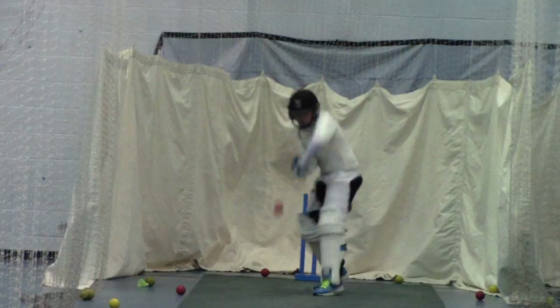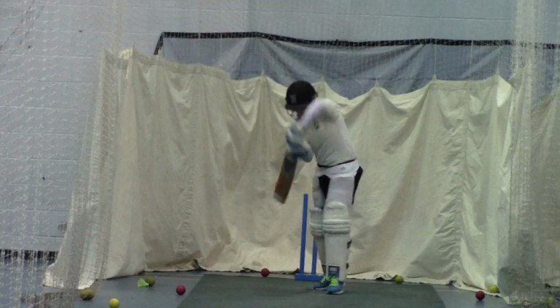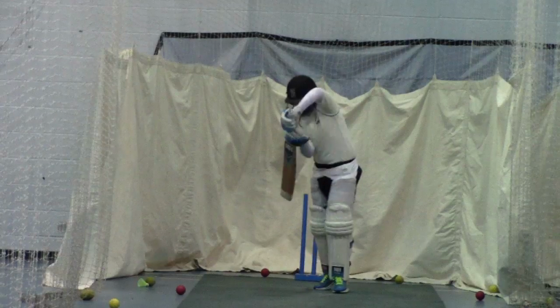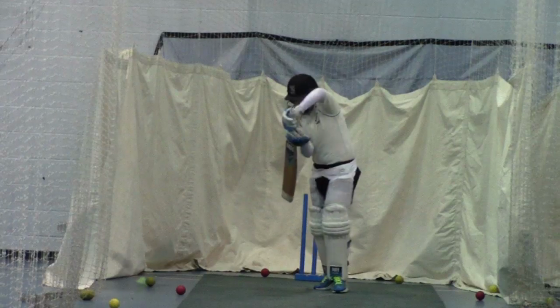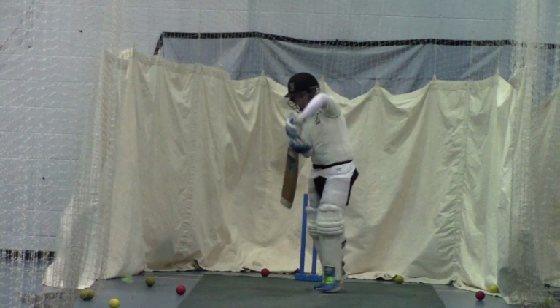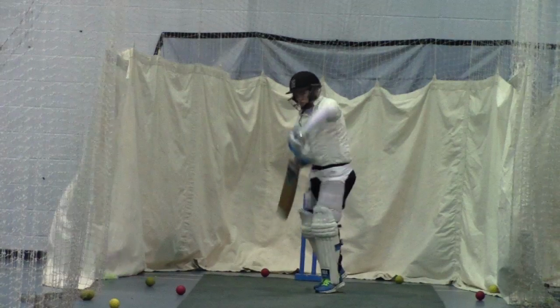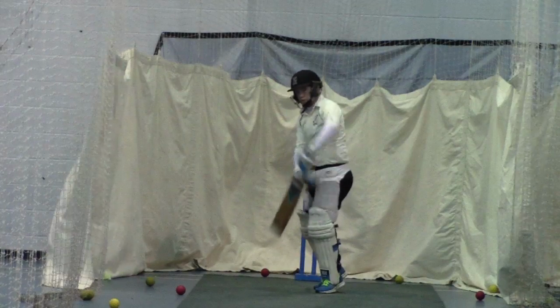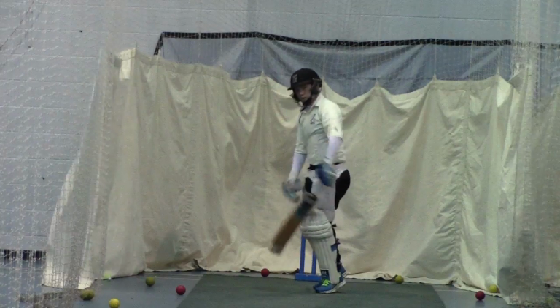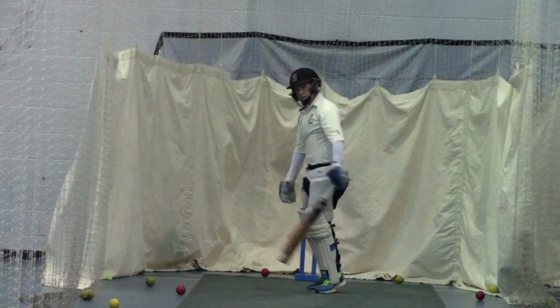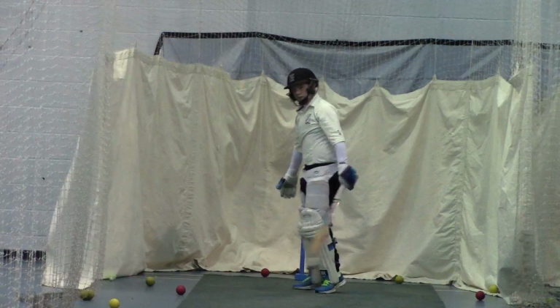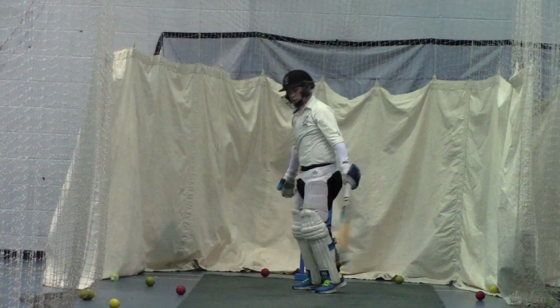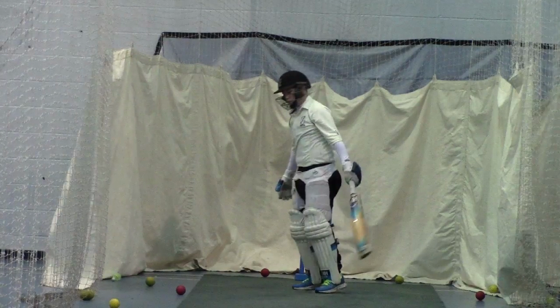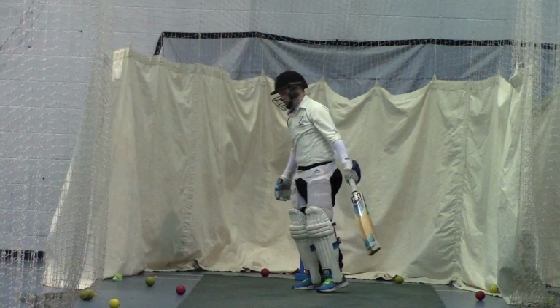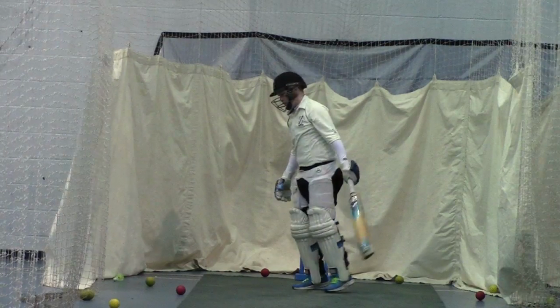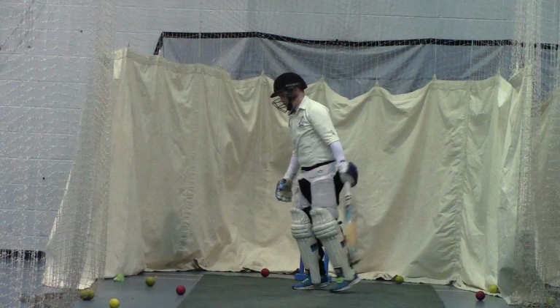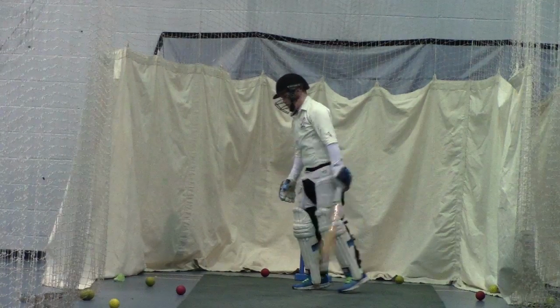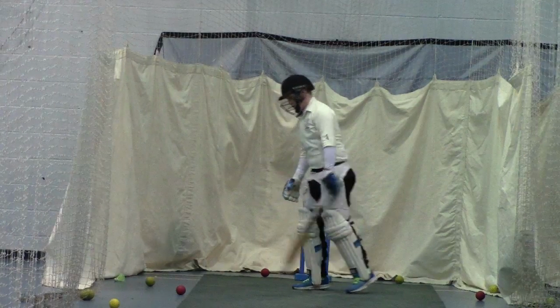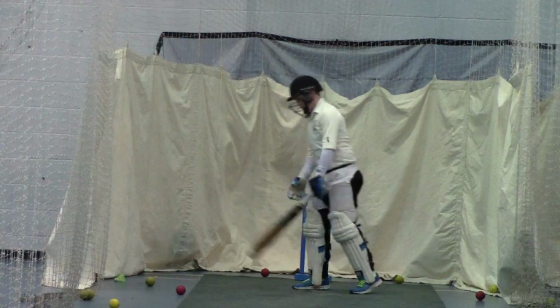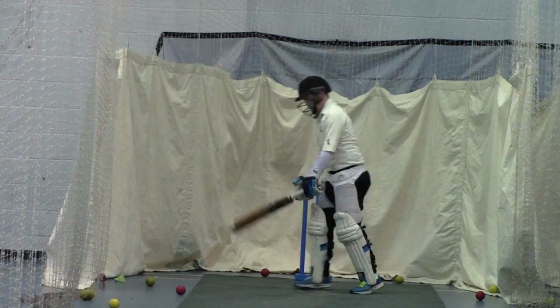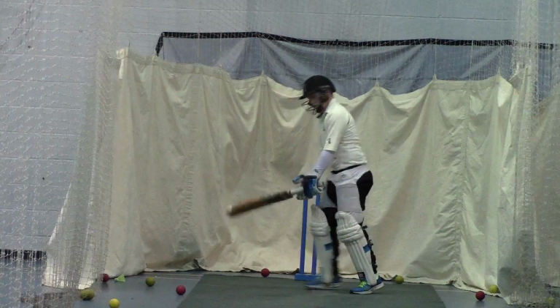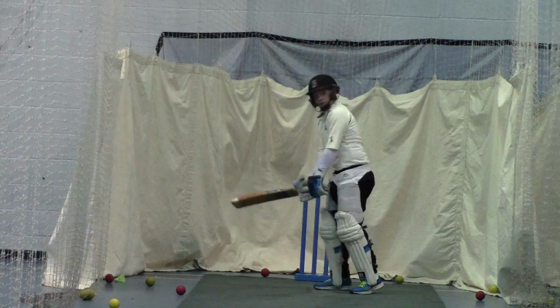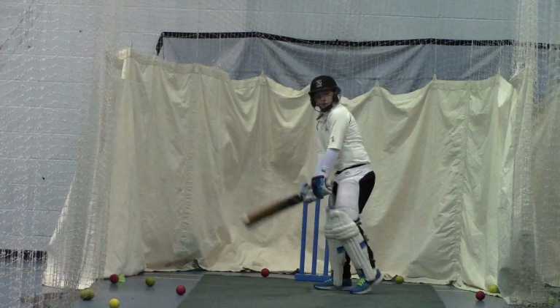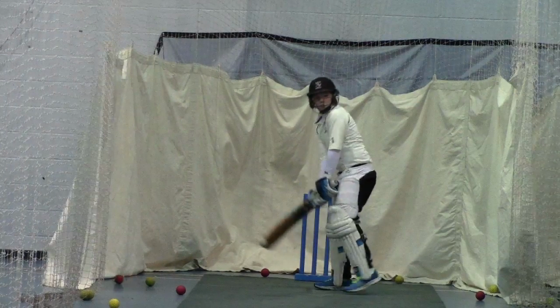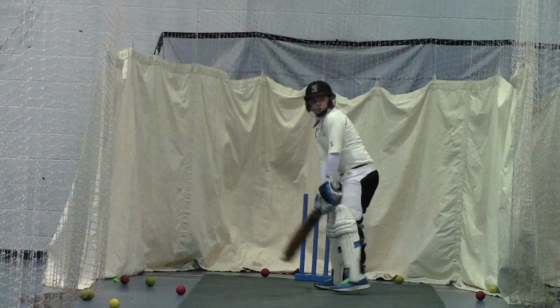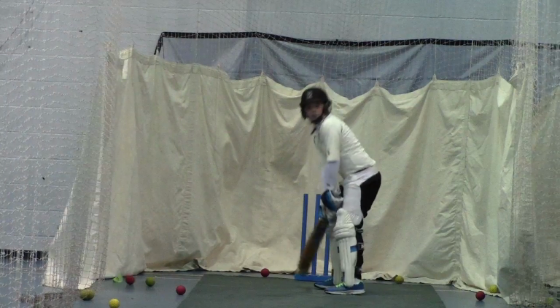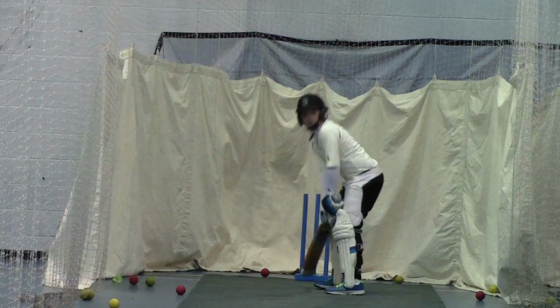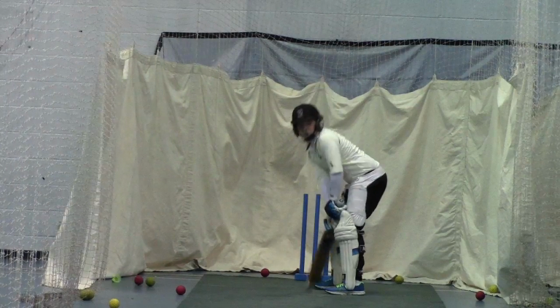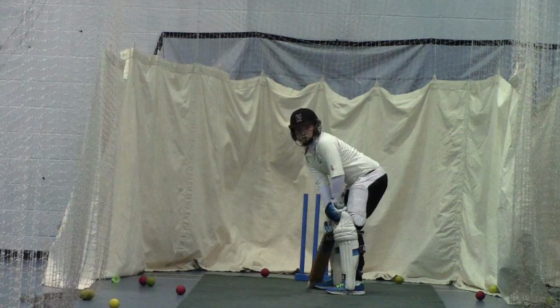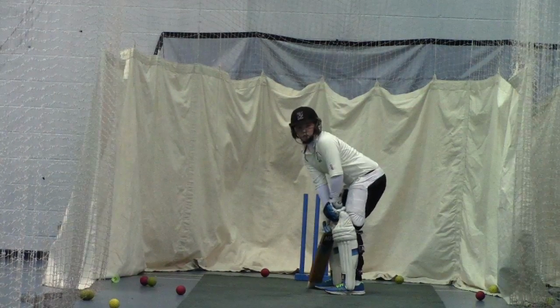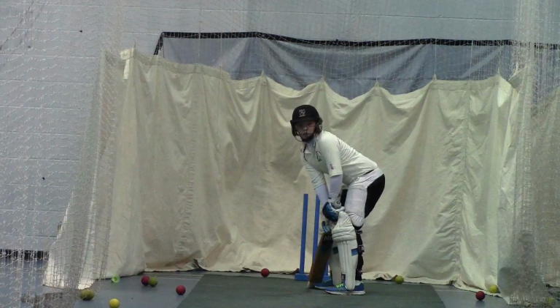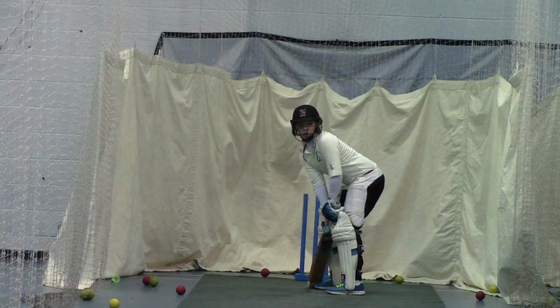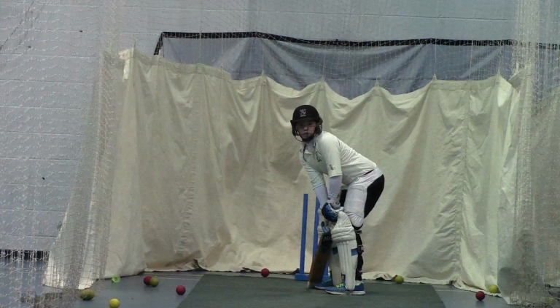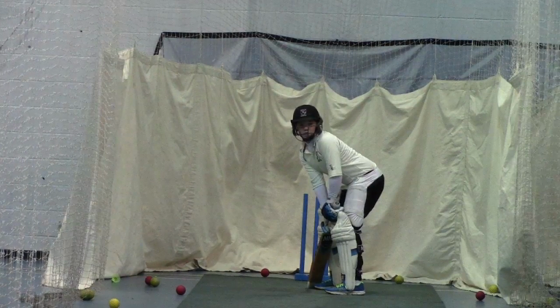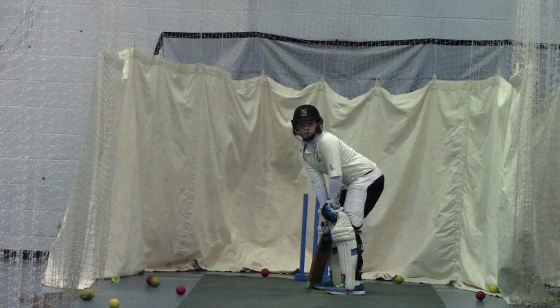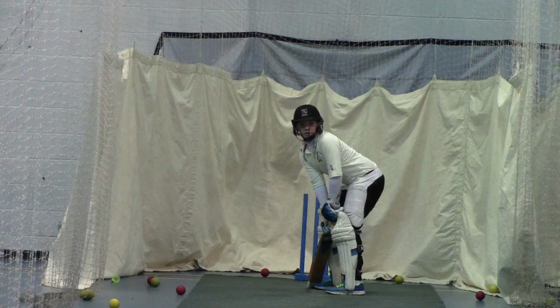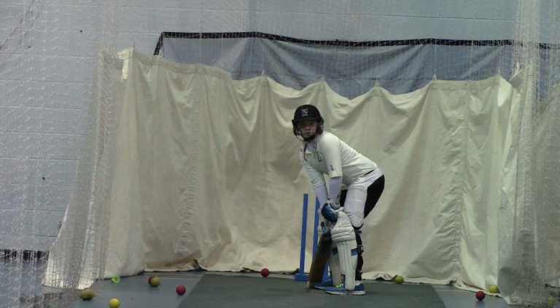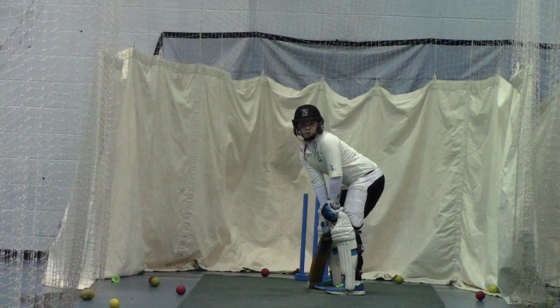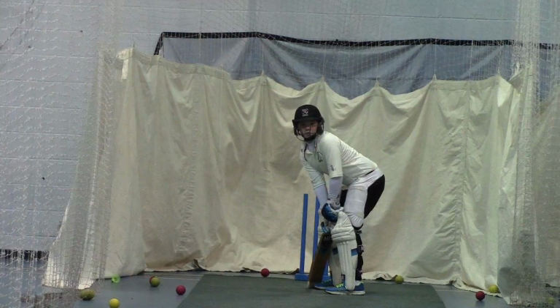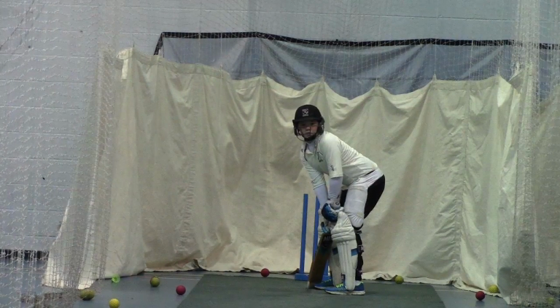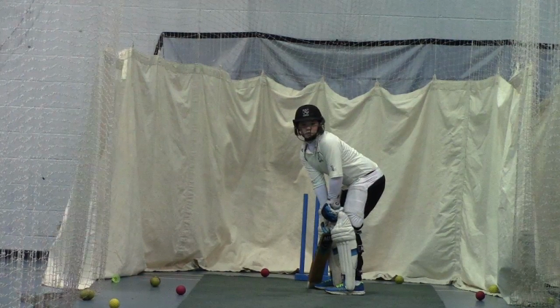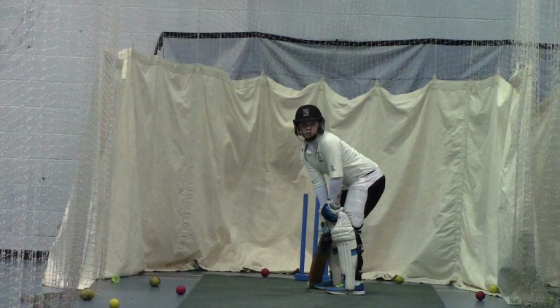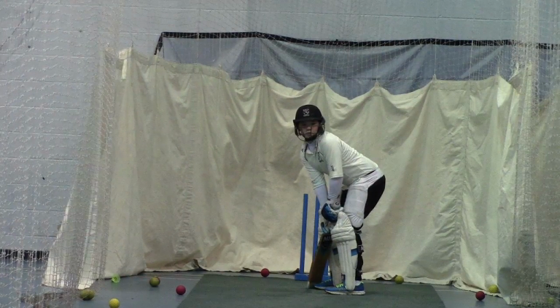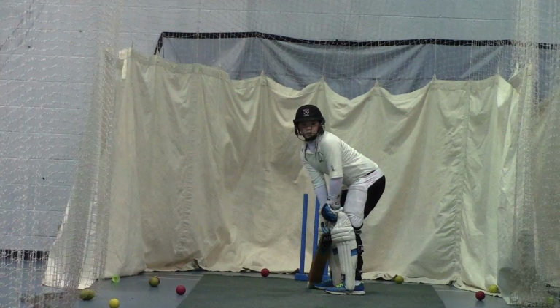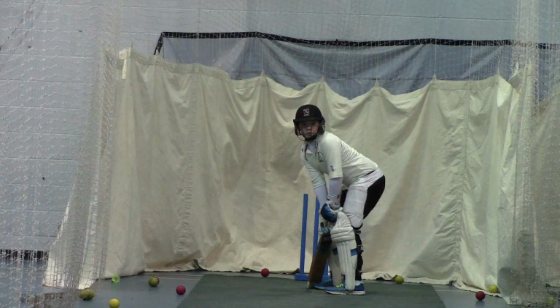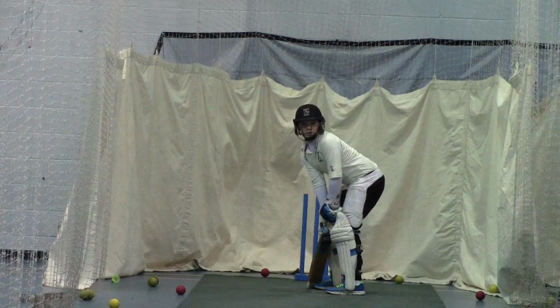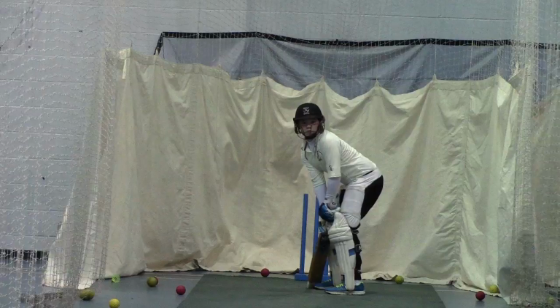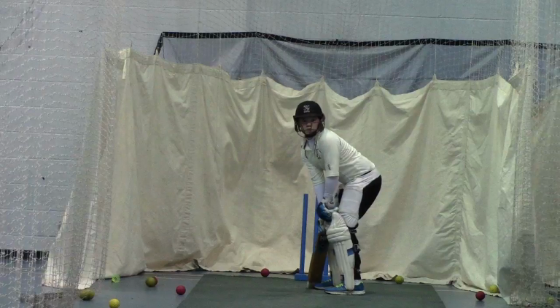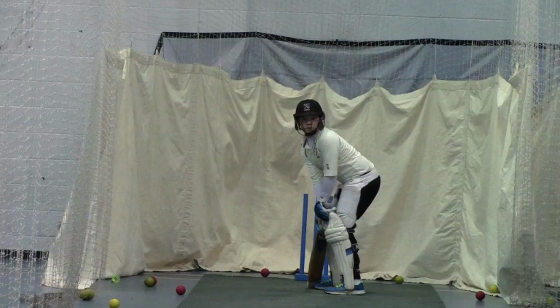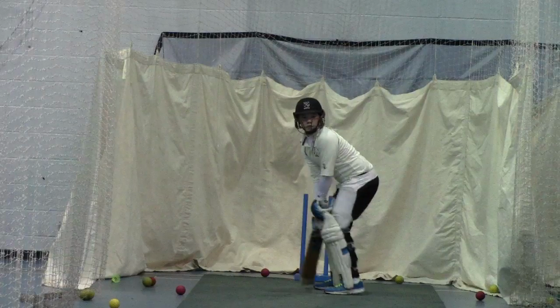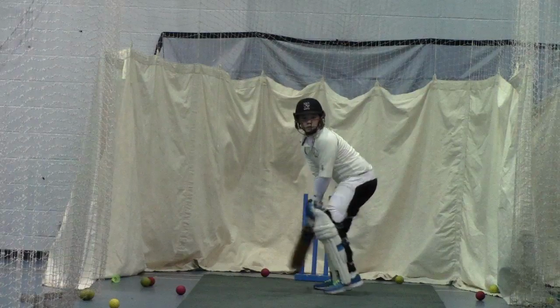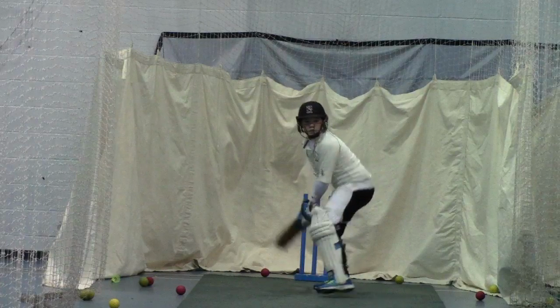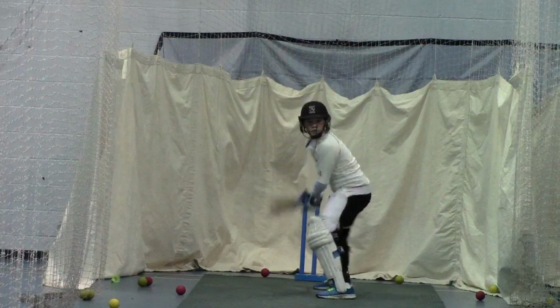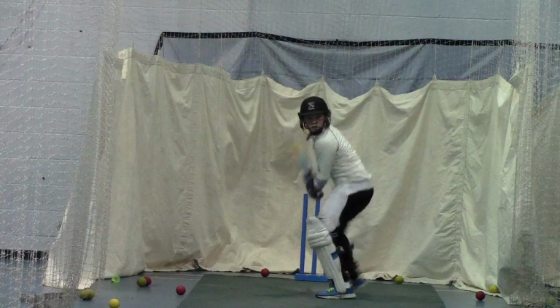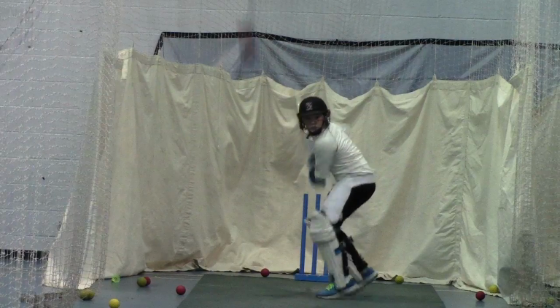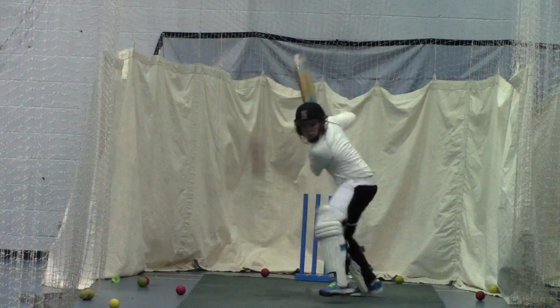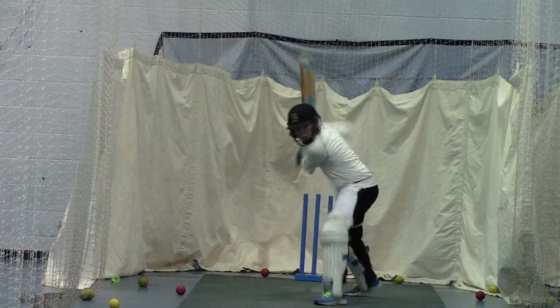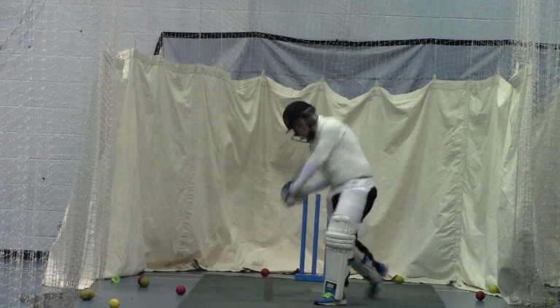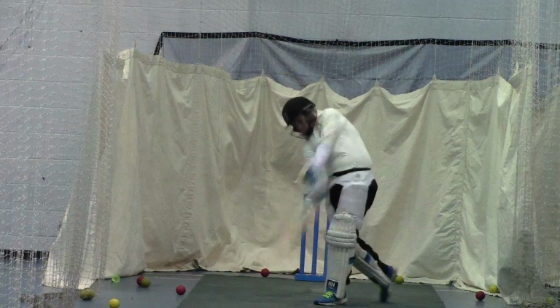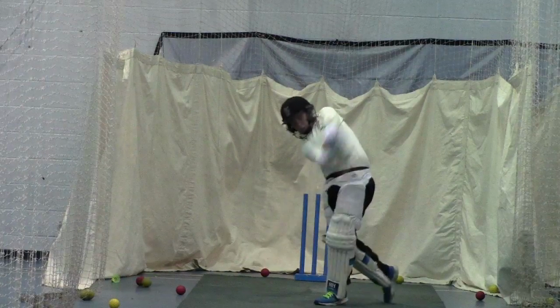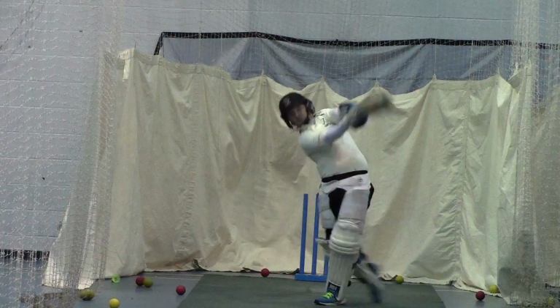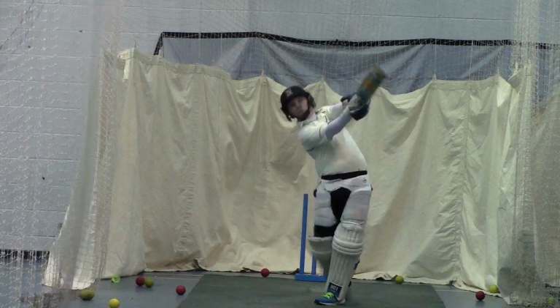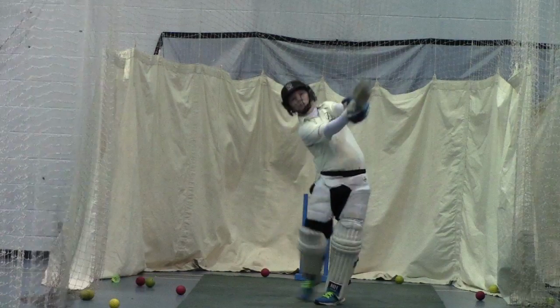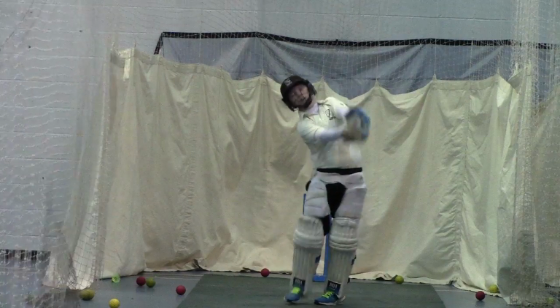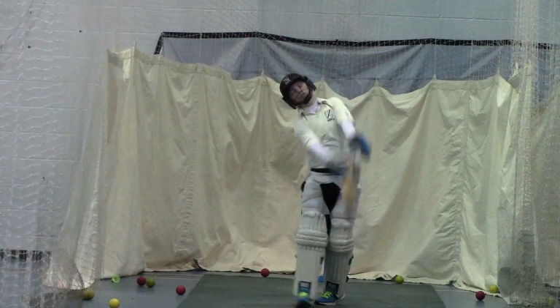Come on, get a bit closer to him, use your feet. Straight.